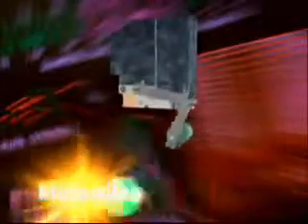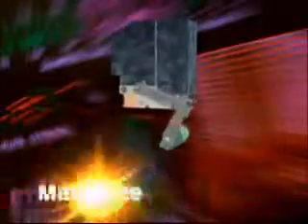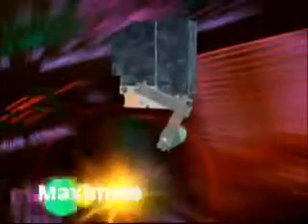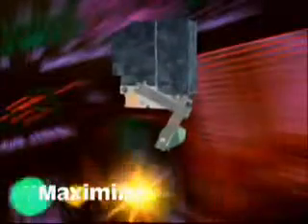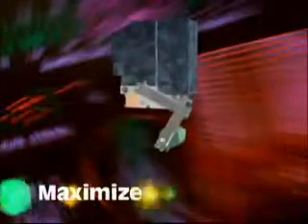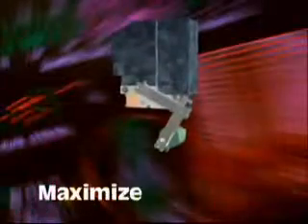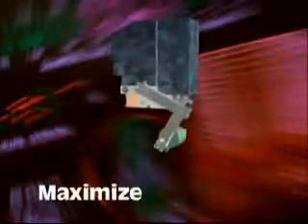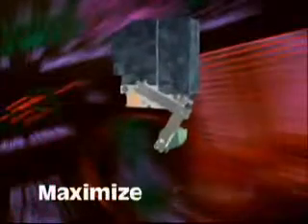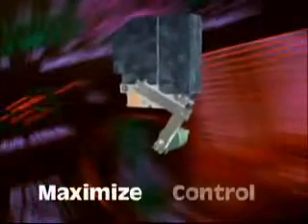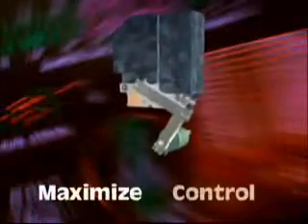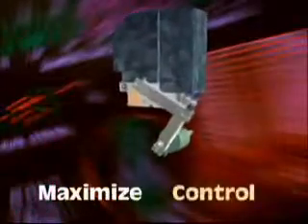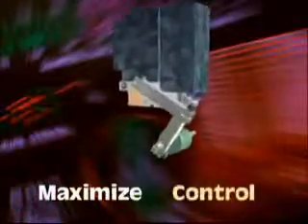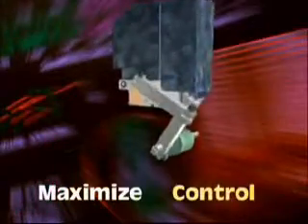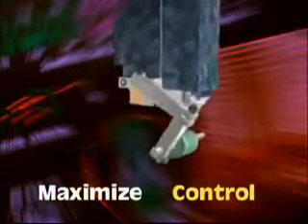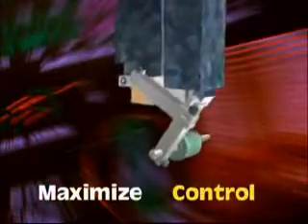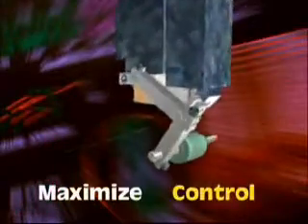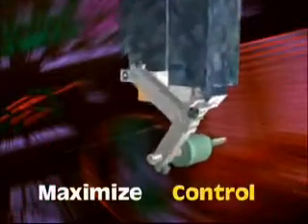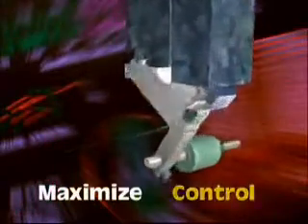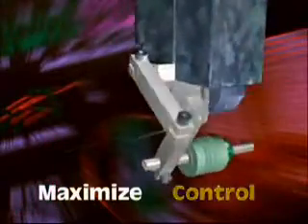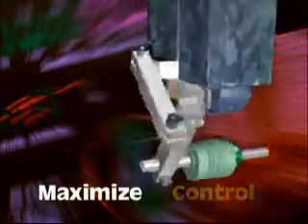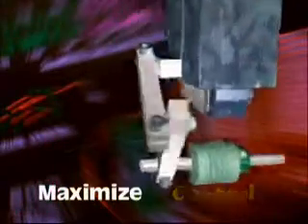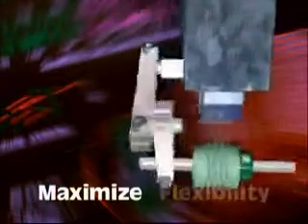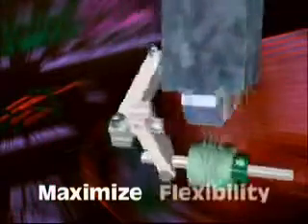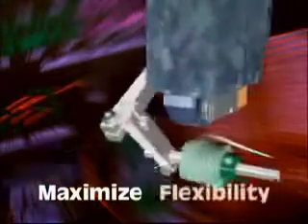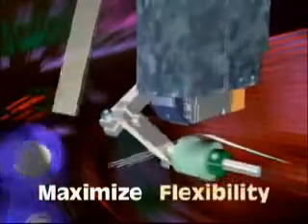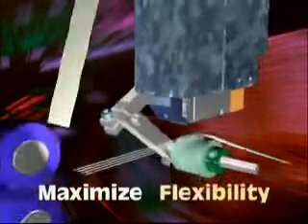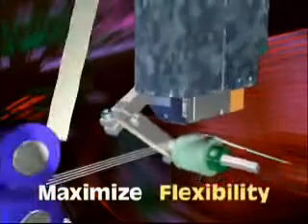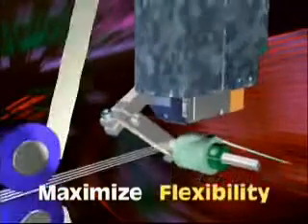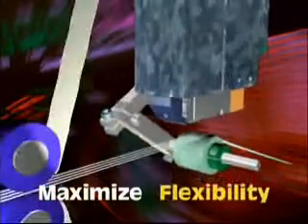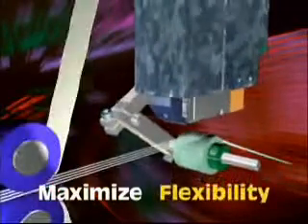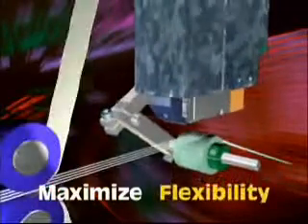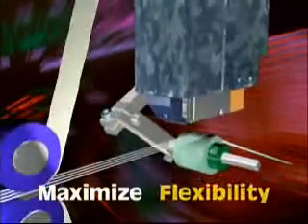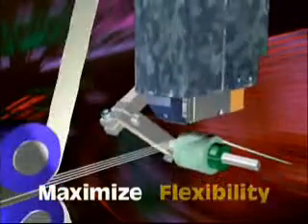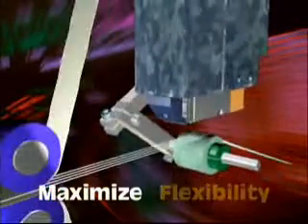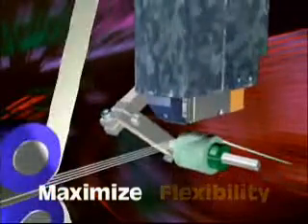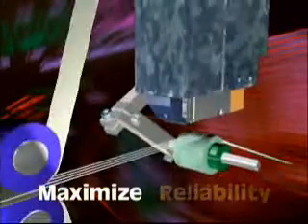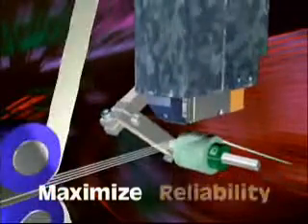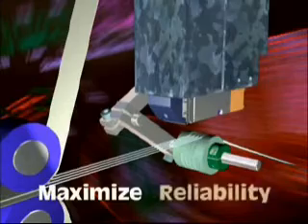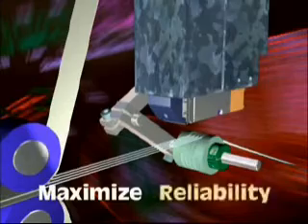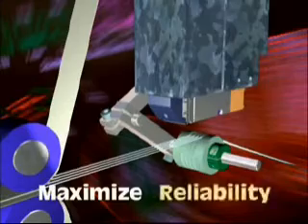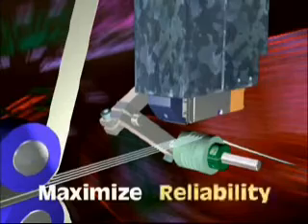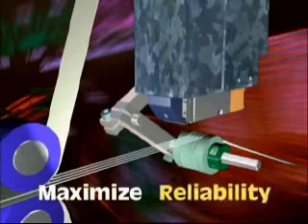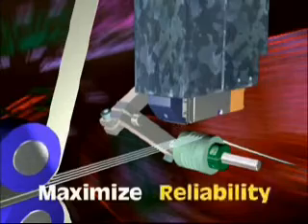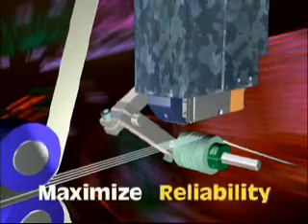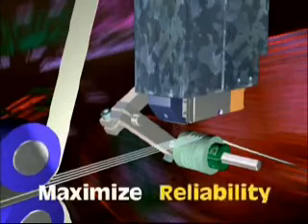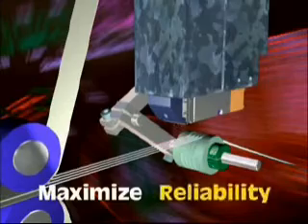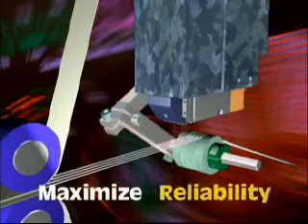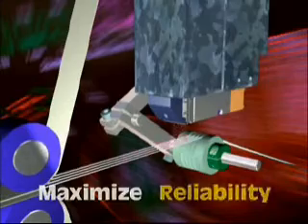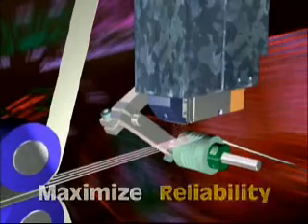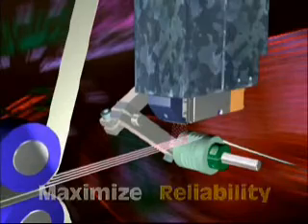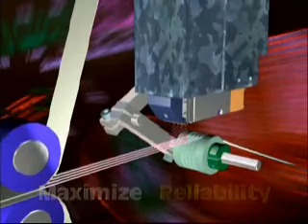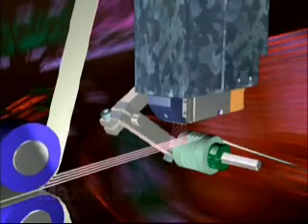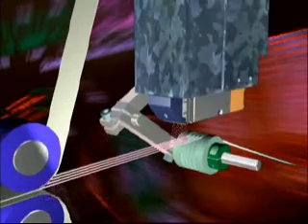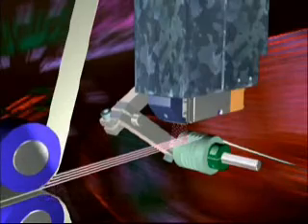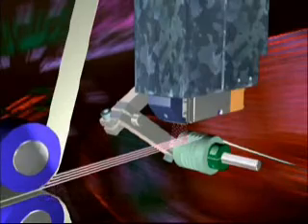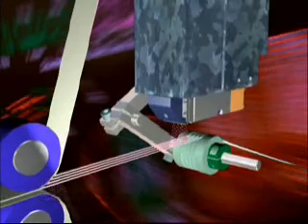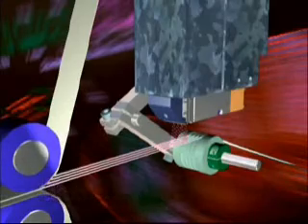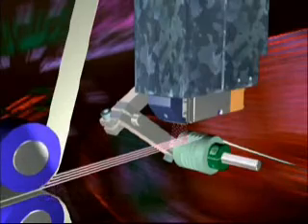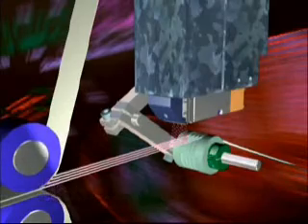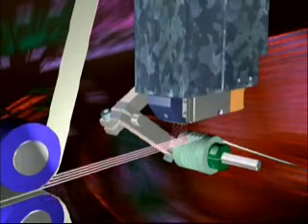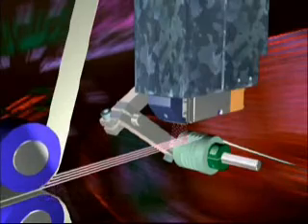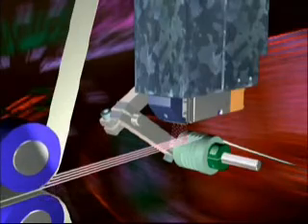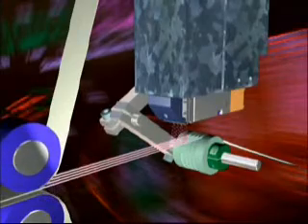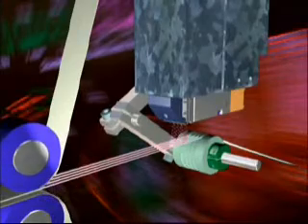So for a dramatic increase in control, flexibility, and reliability, LPT is the answer.